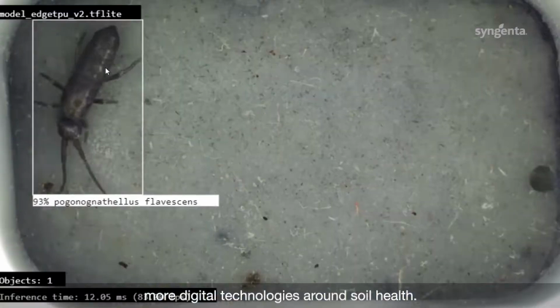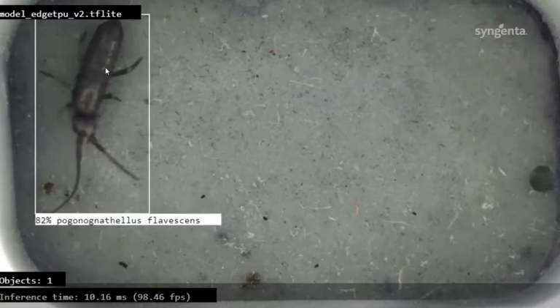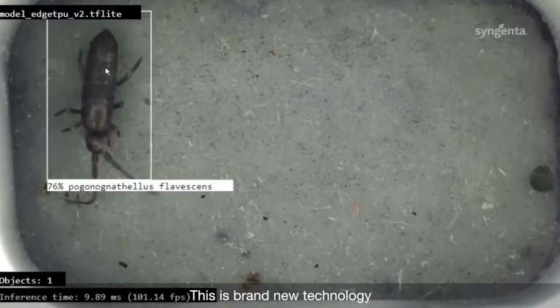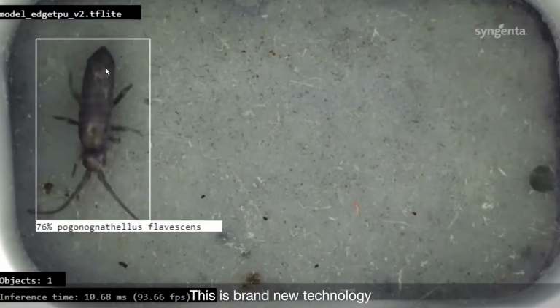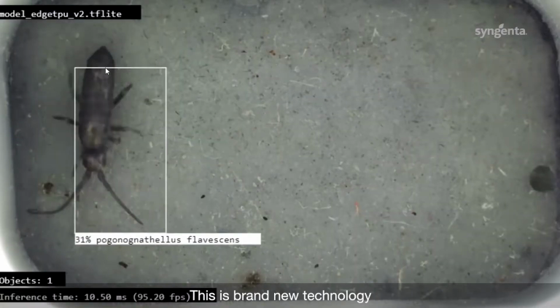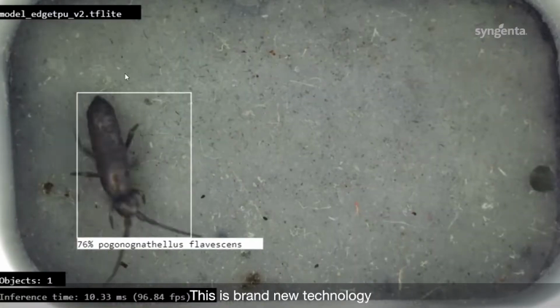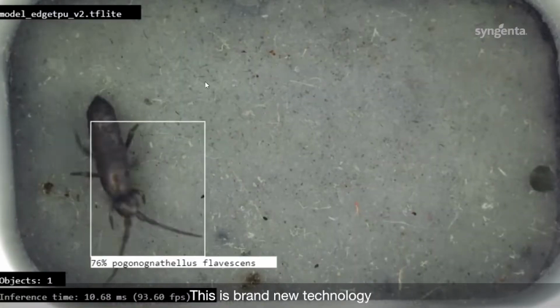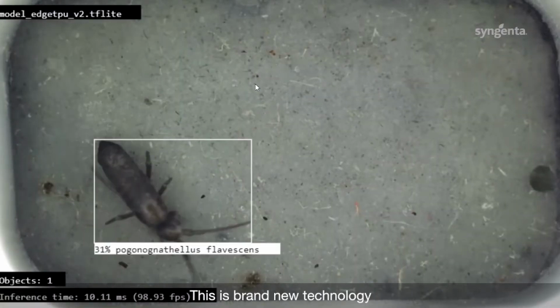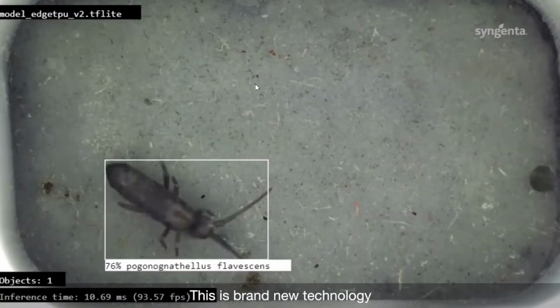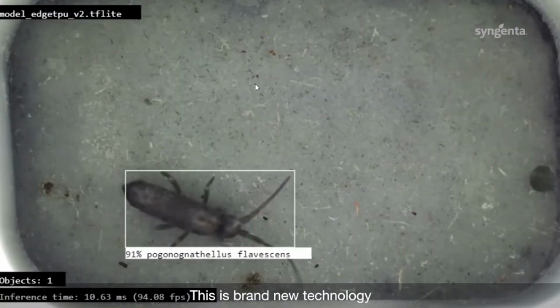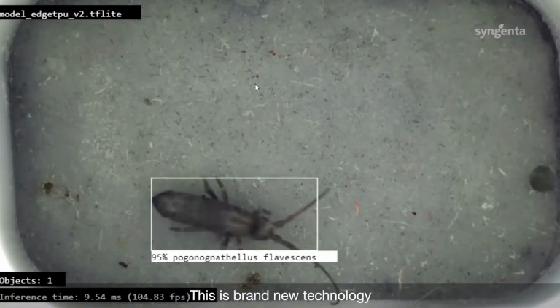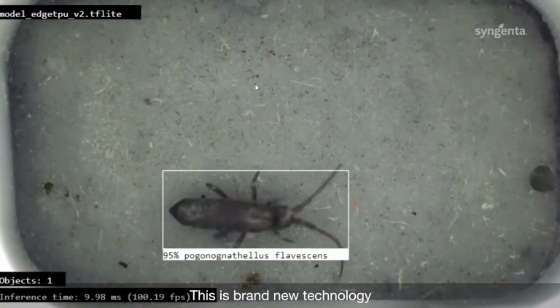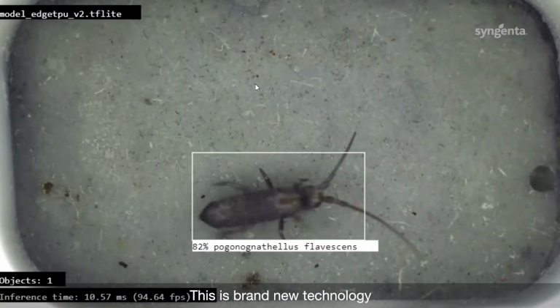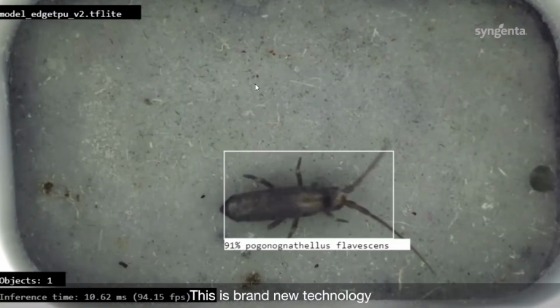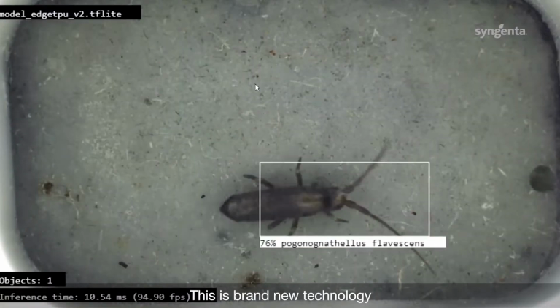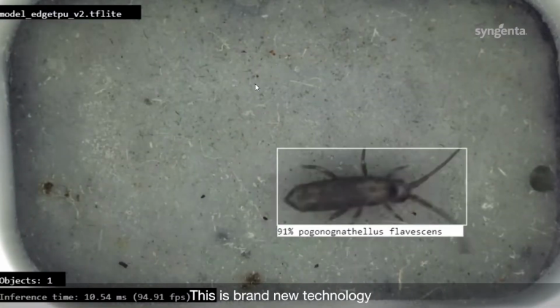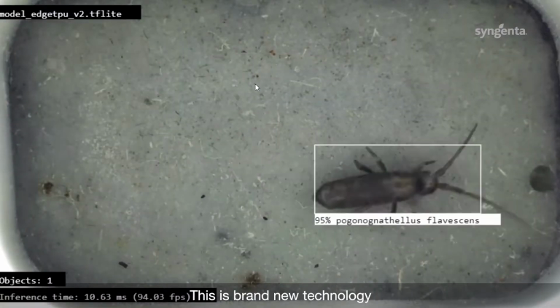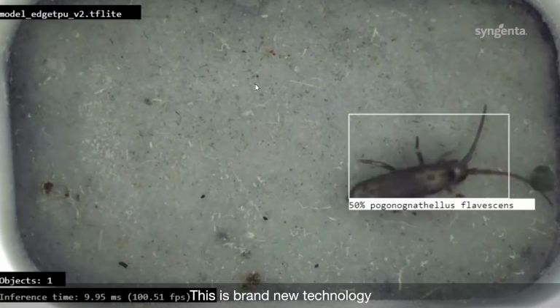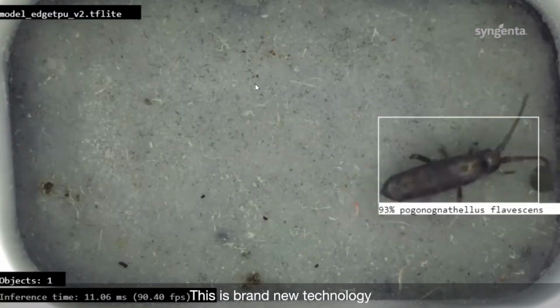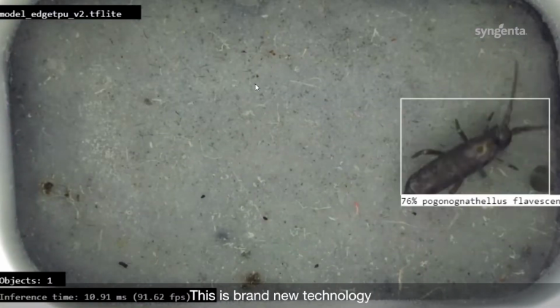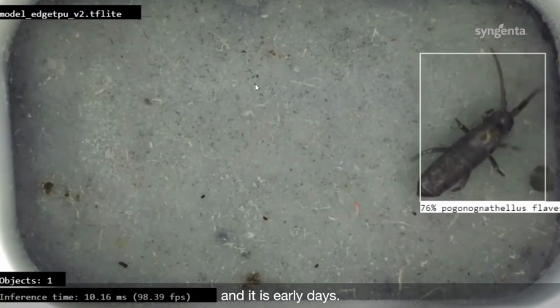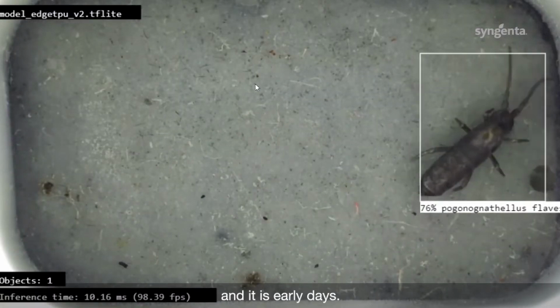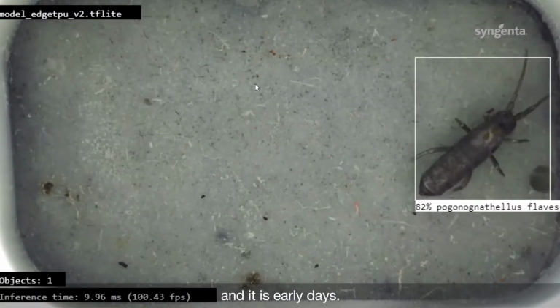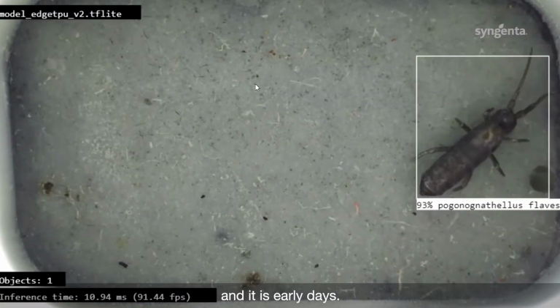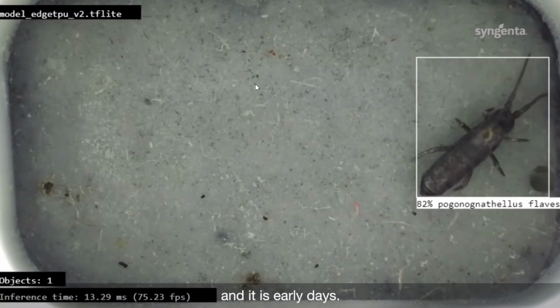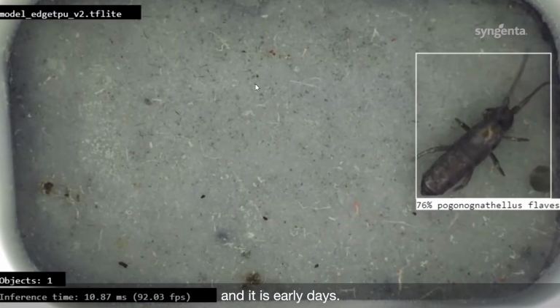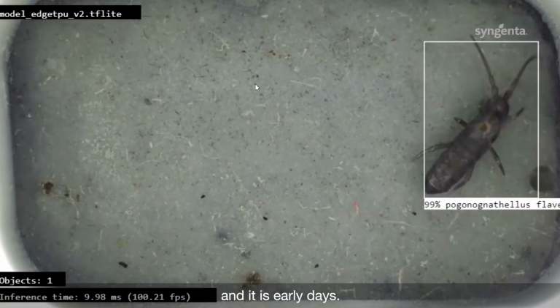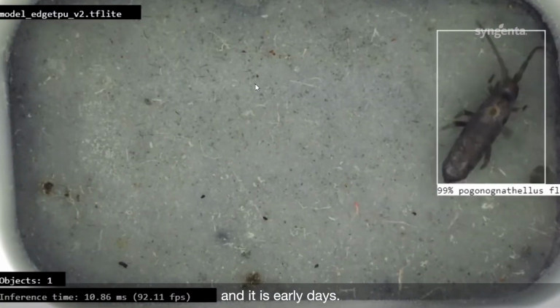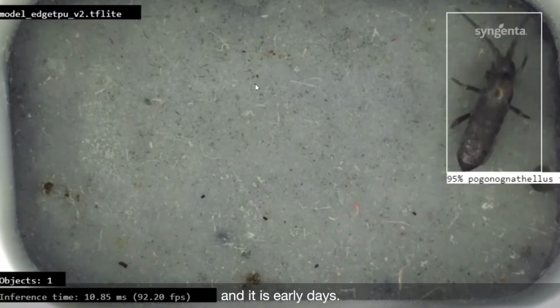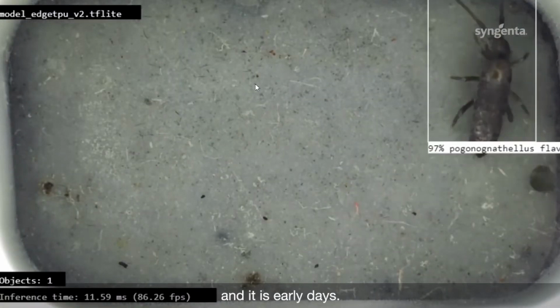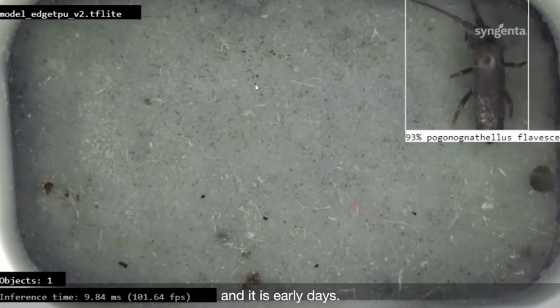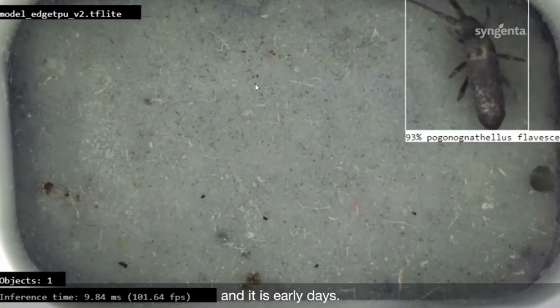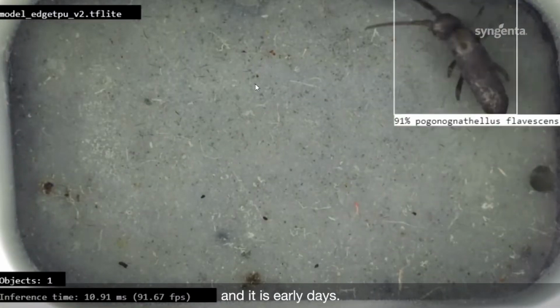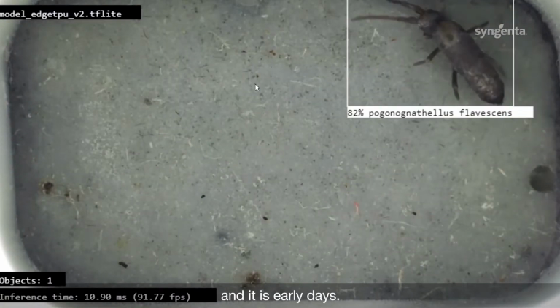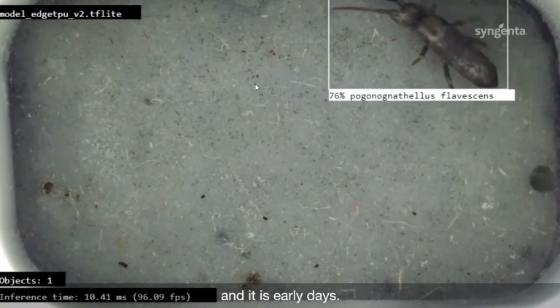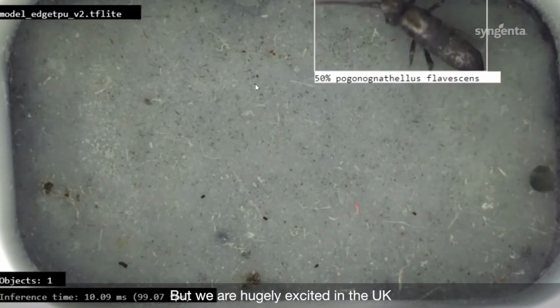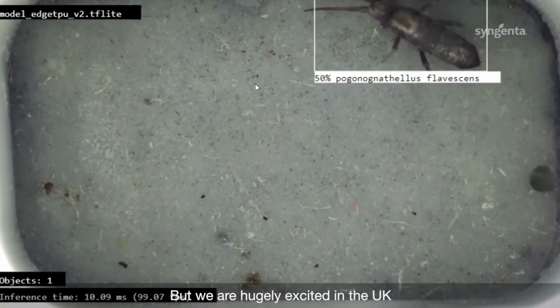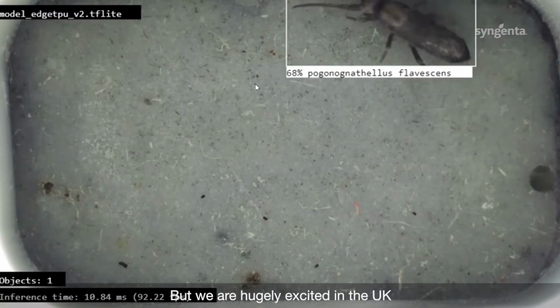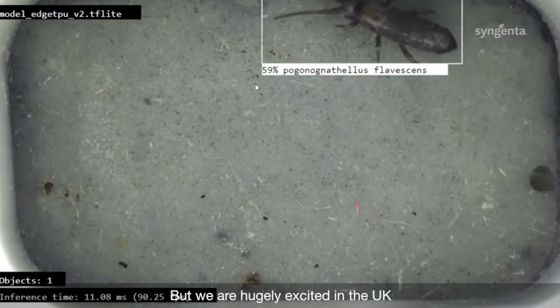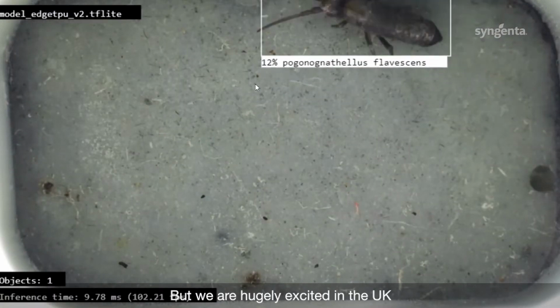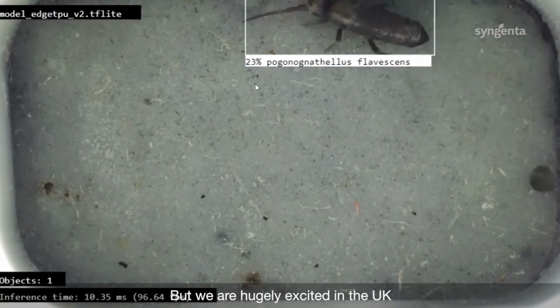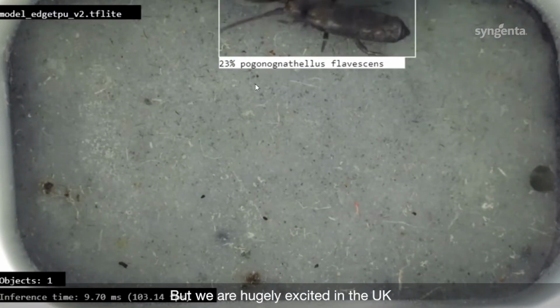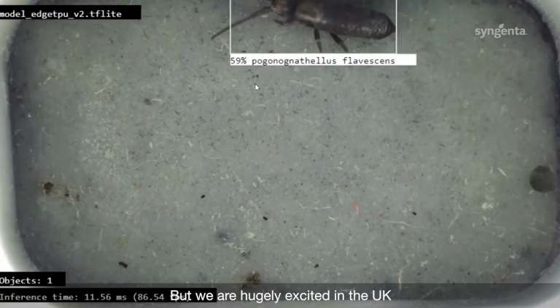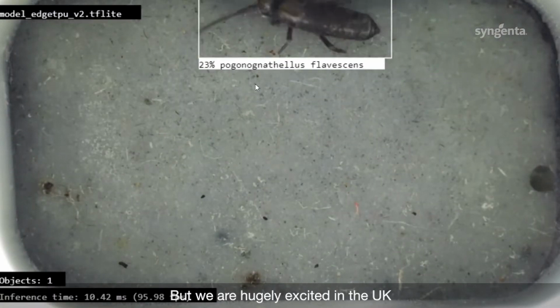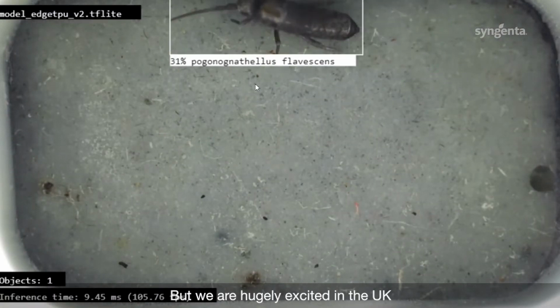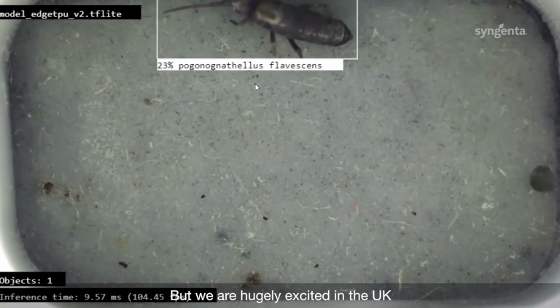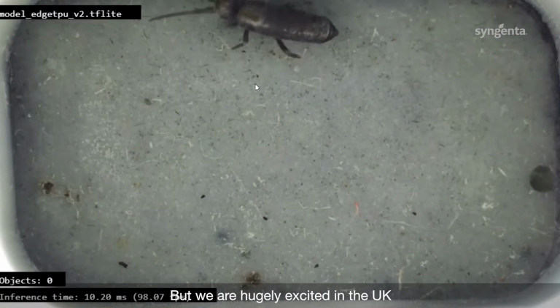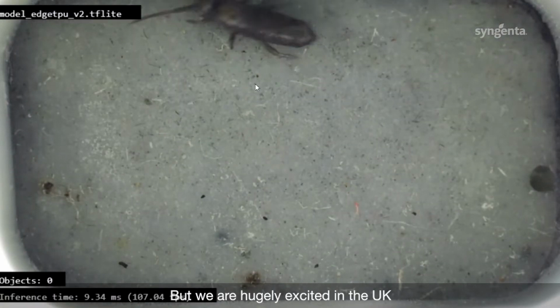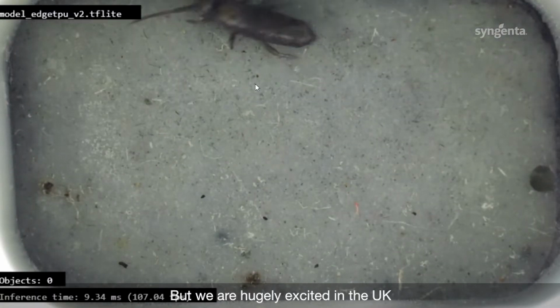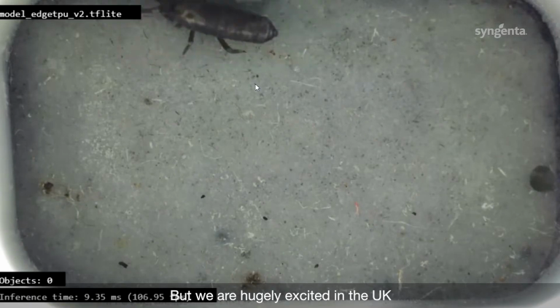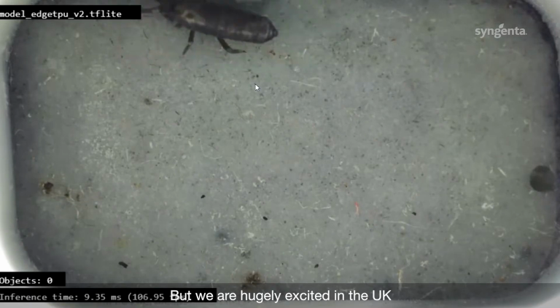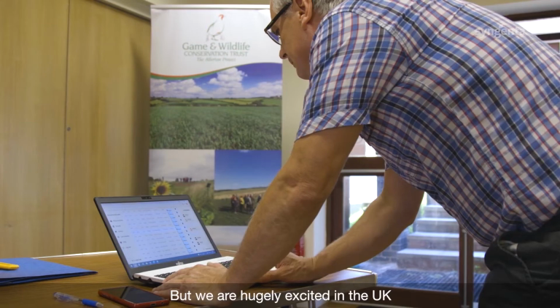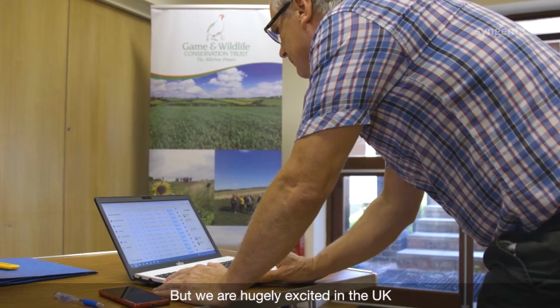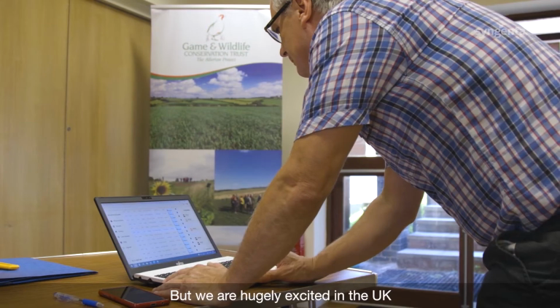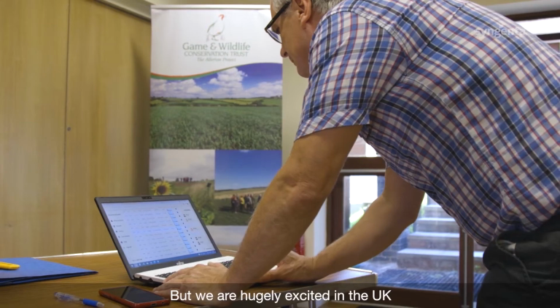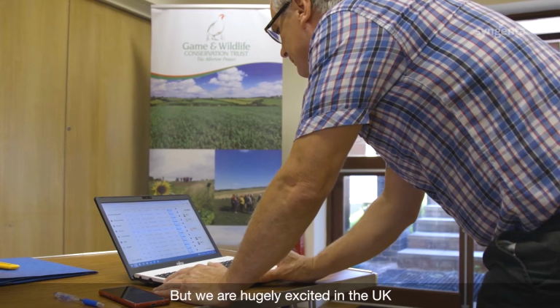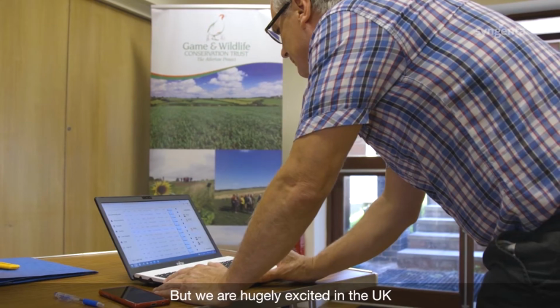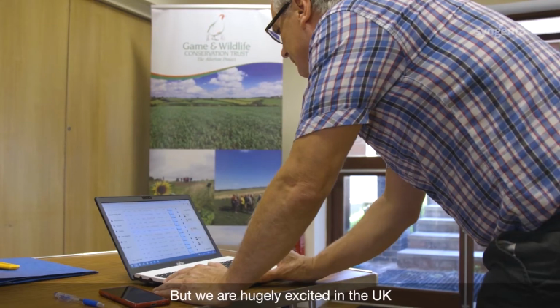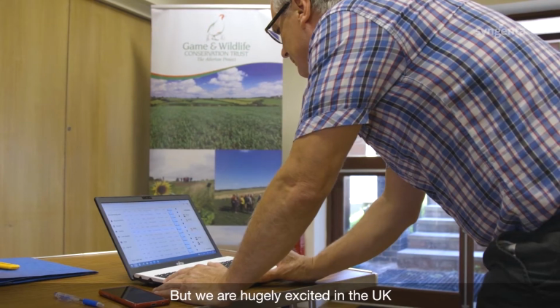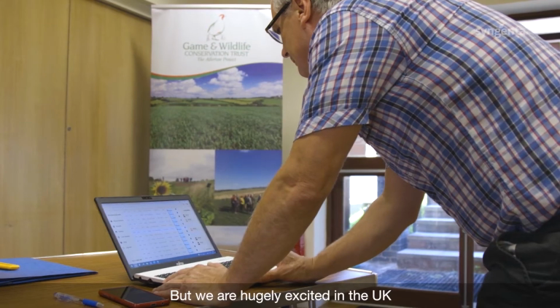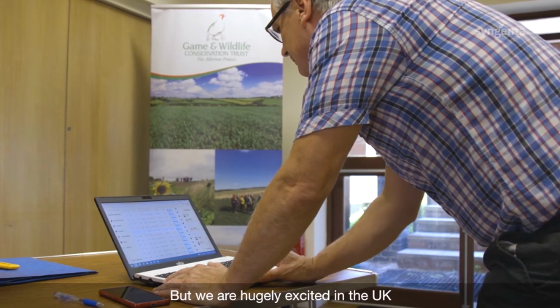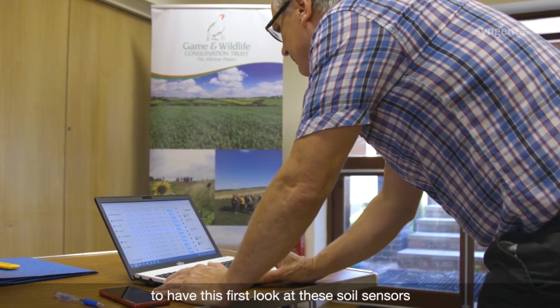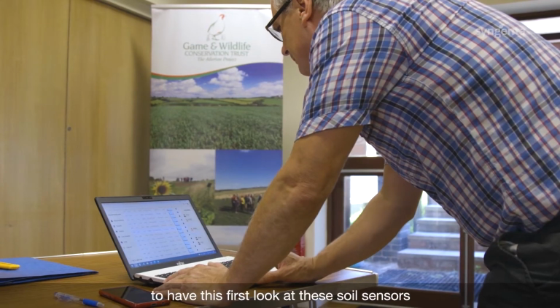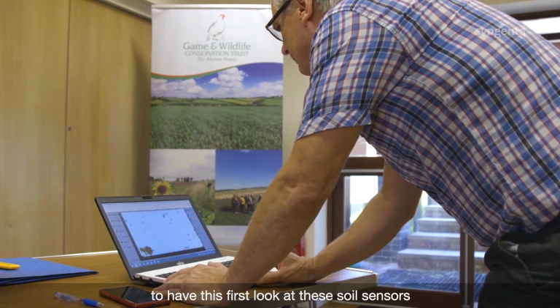This is brand new technology and it is early days, but we are hugely excited in the UK to have this first look at these soil sensors working in the field.